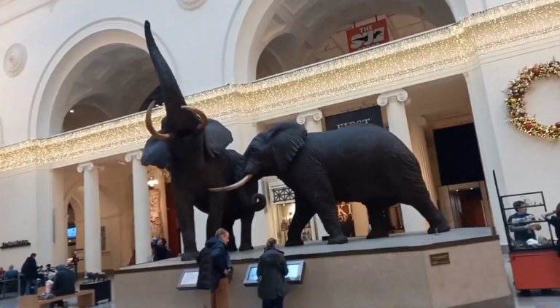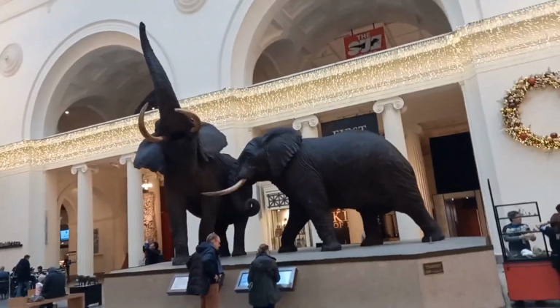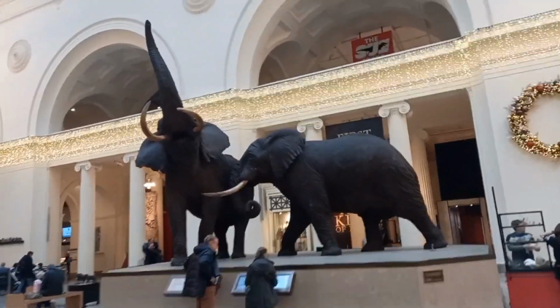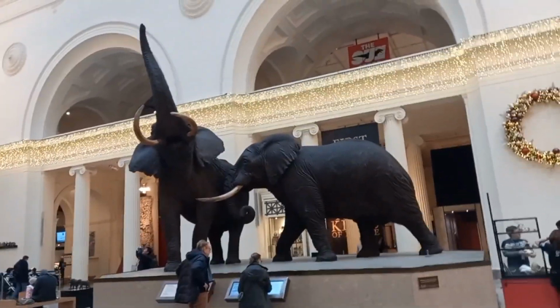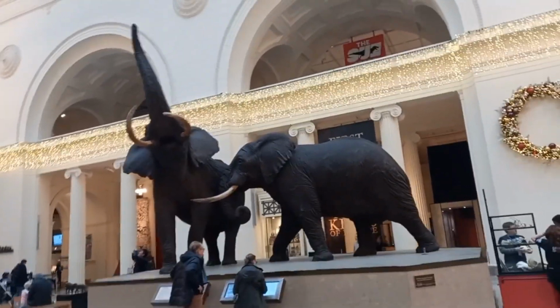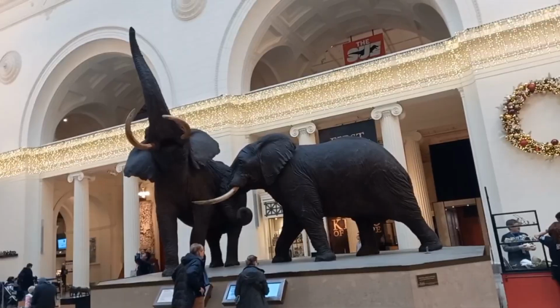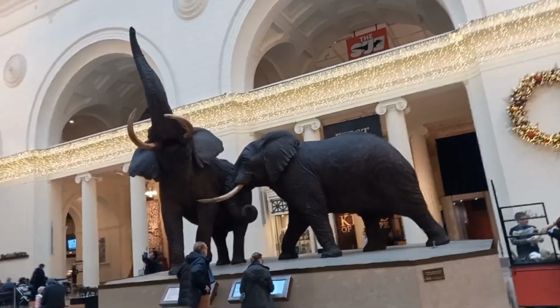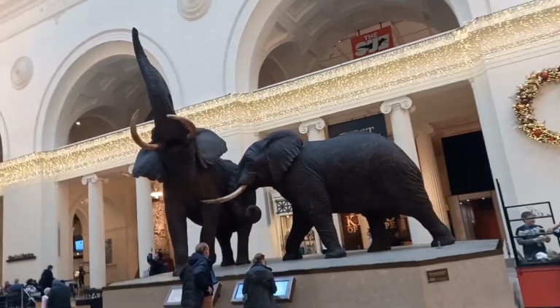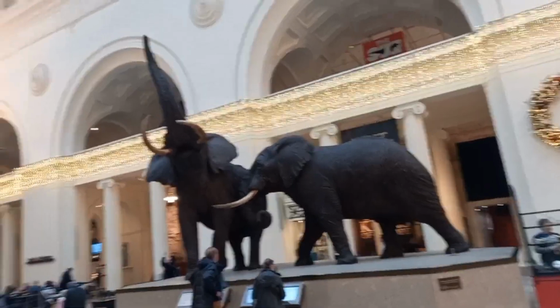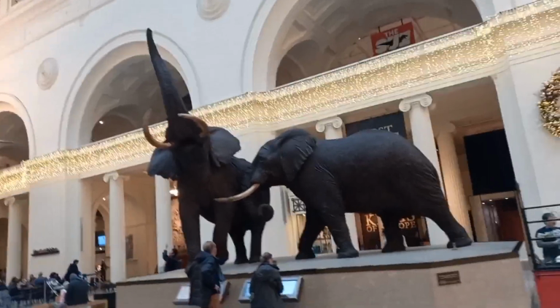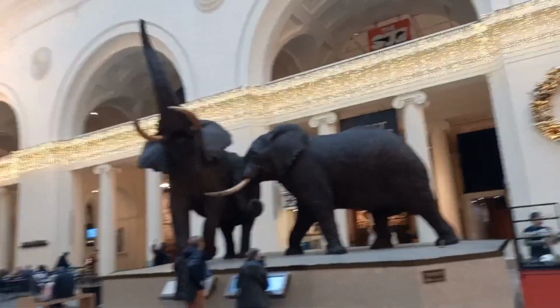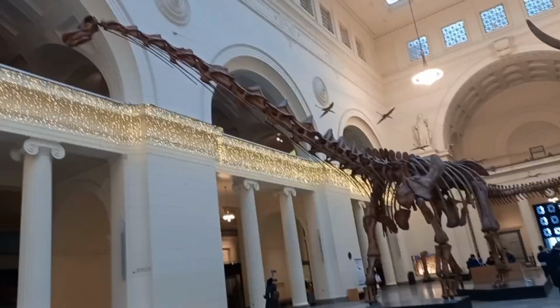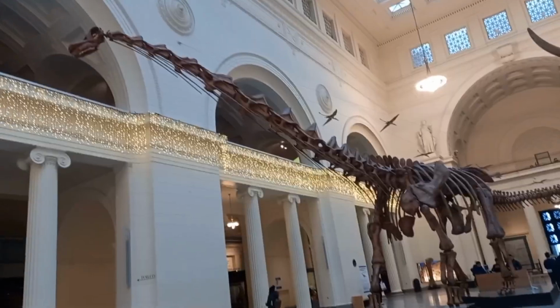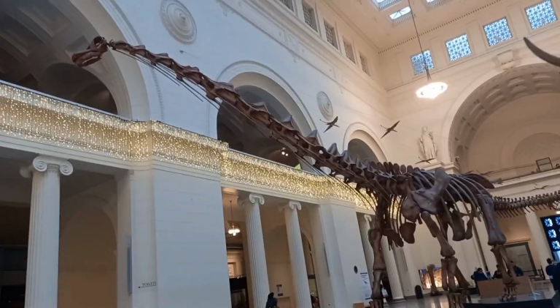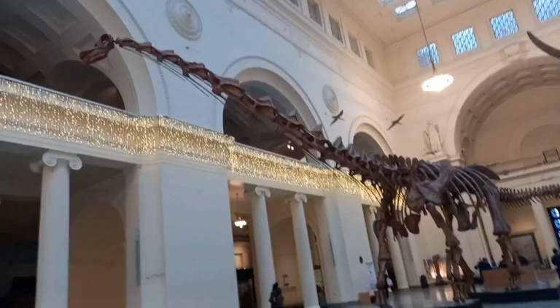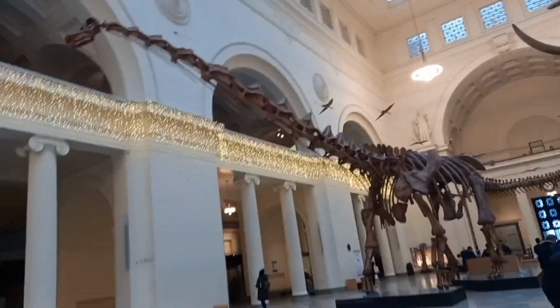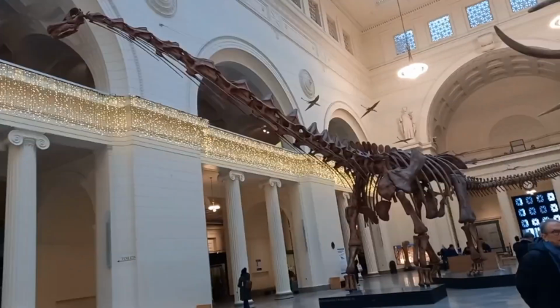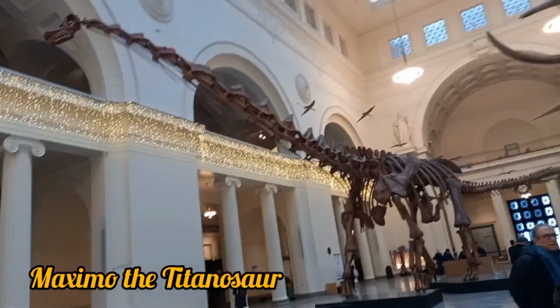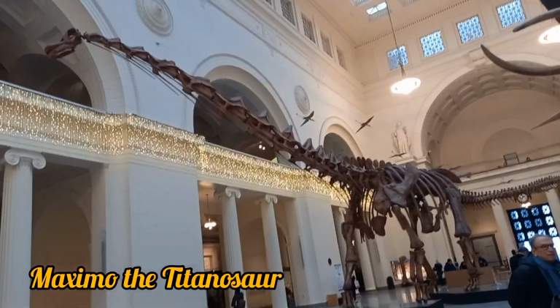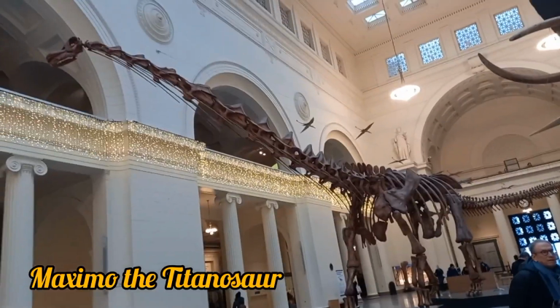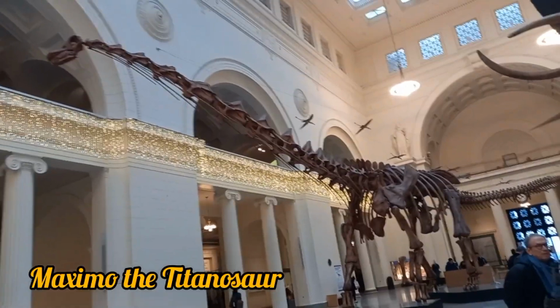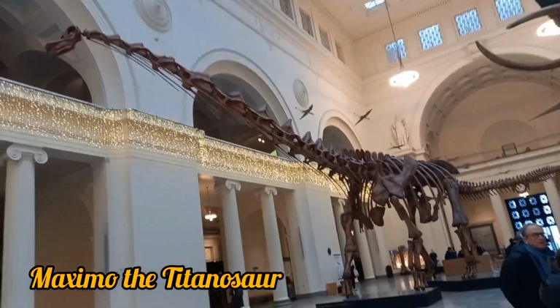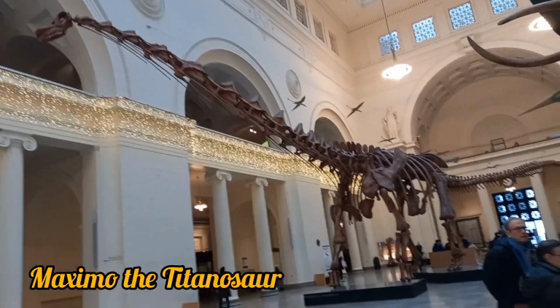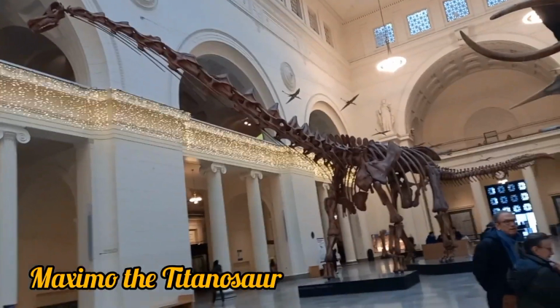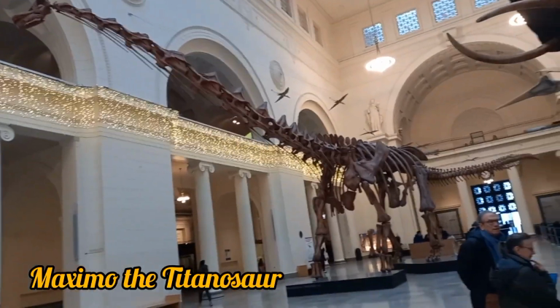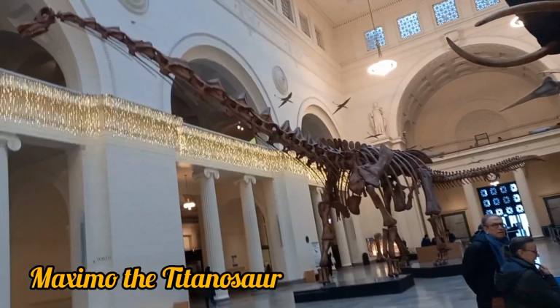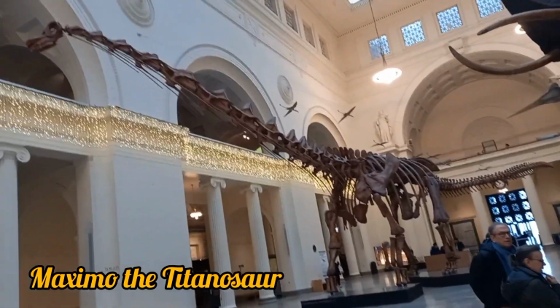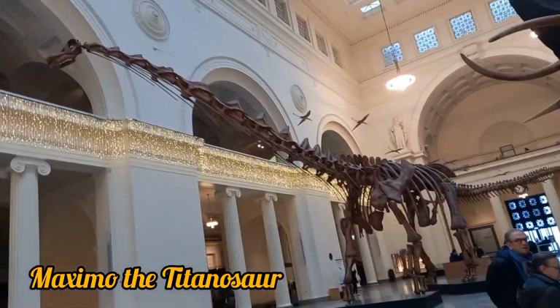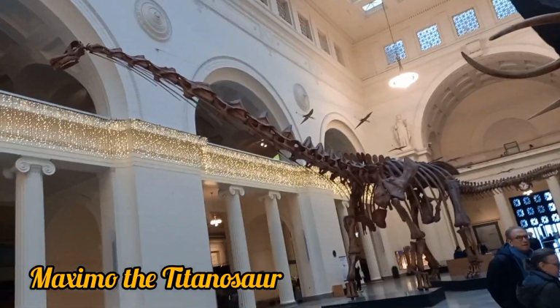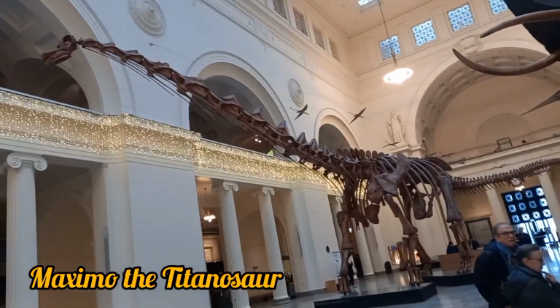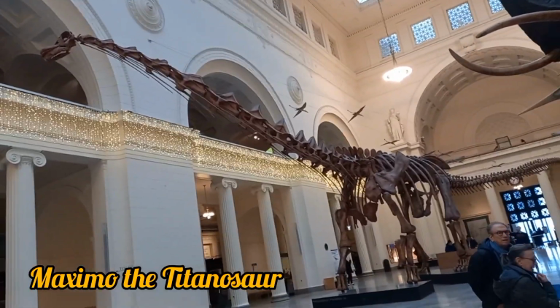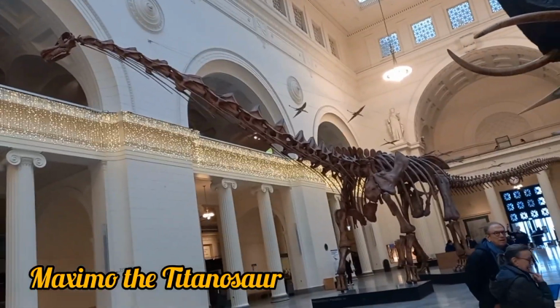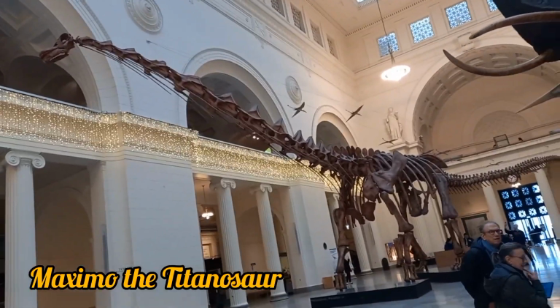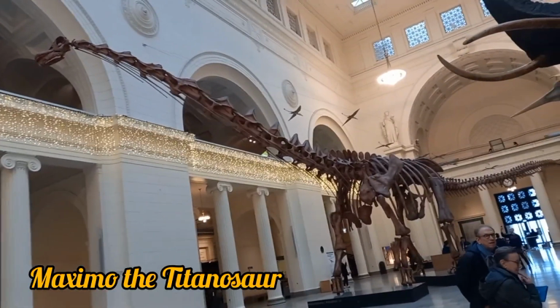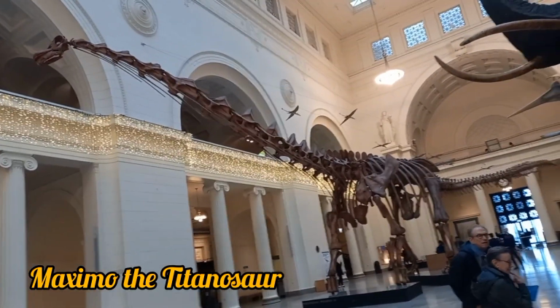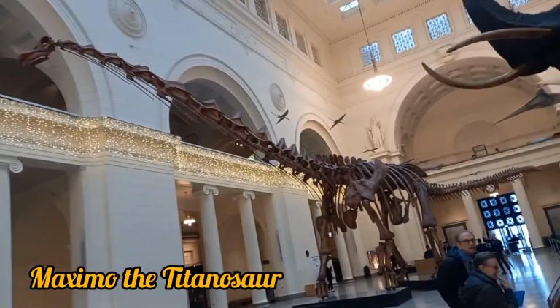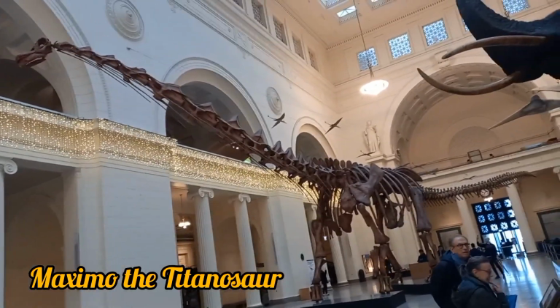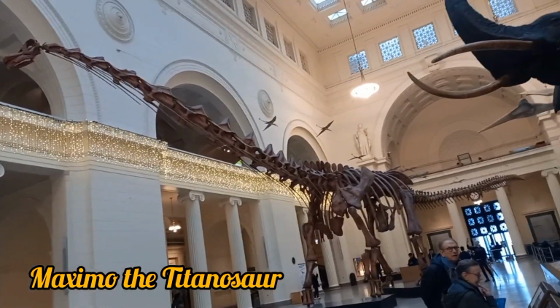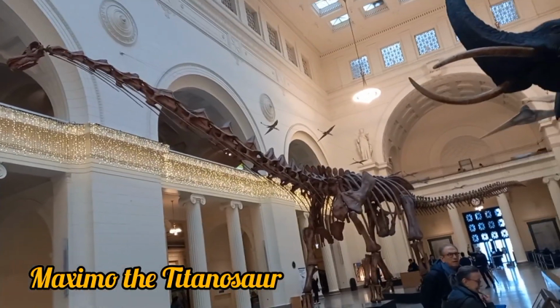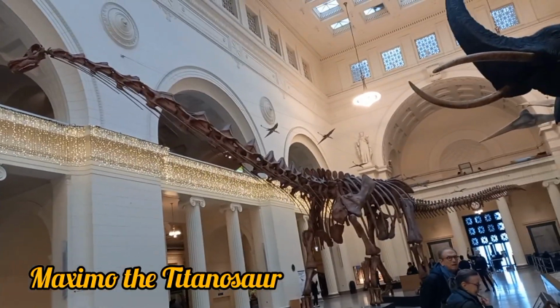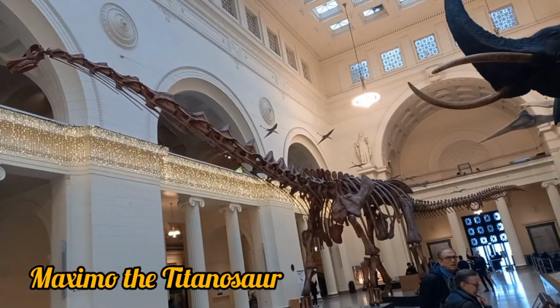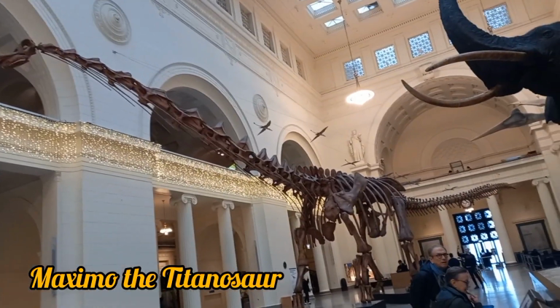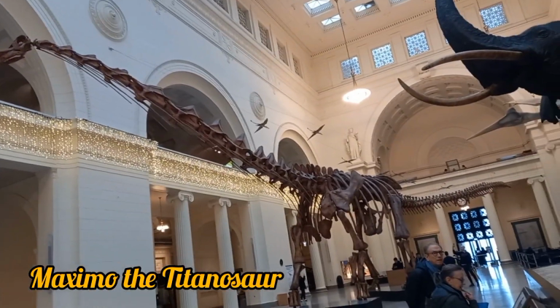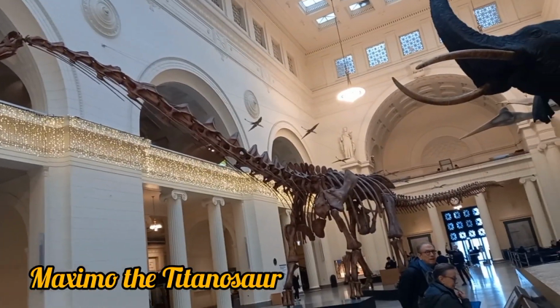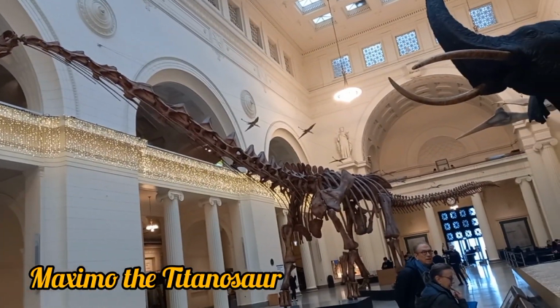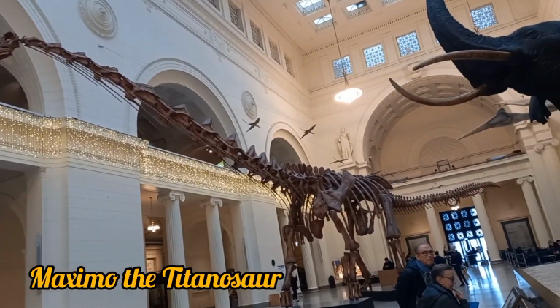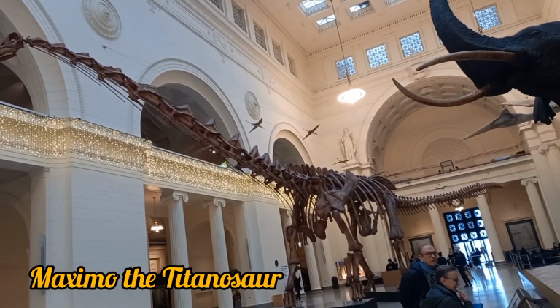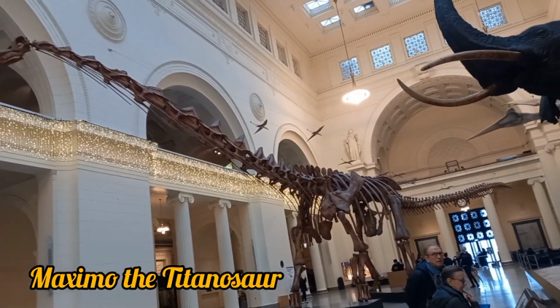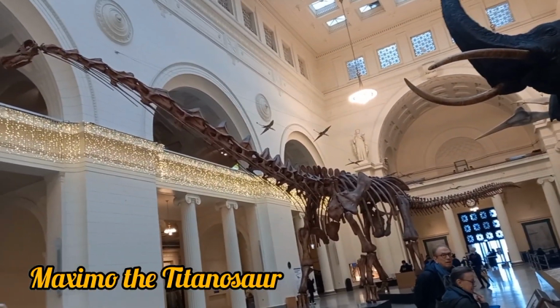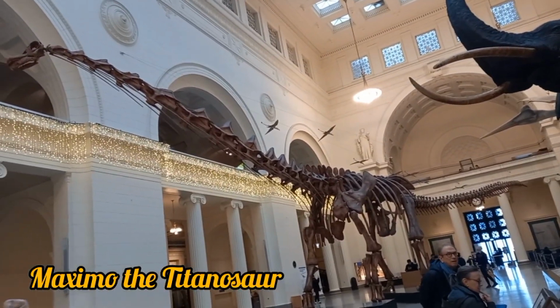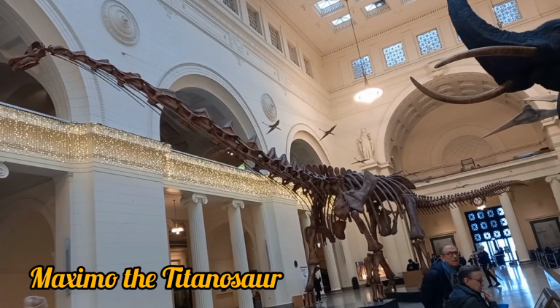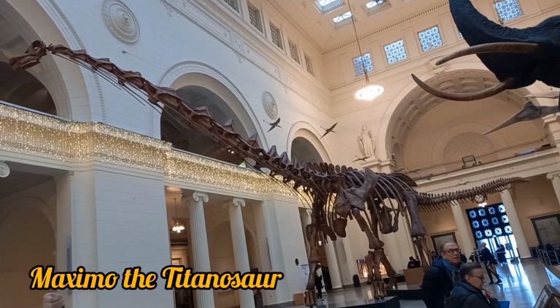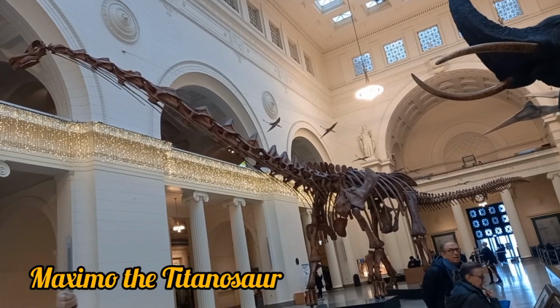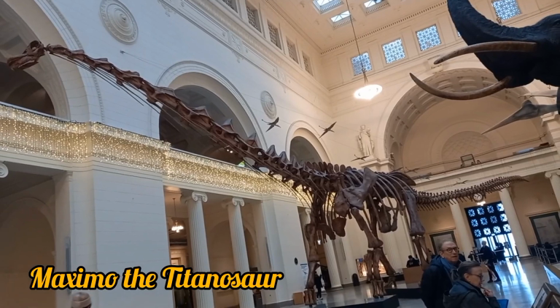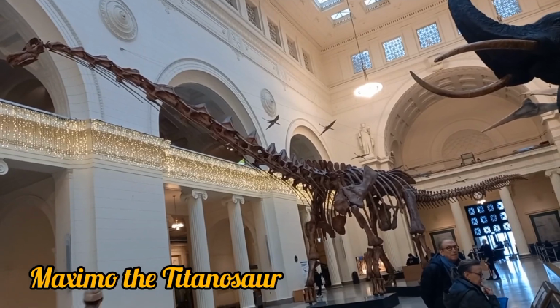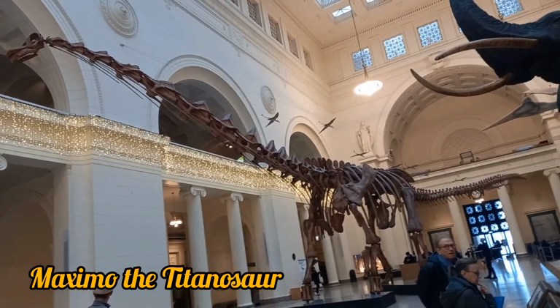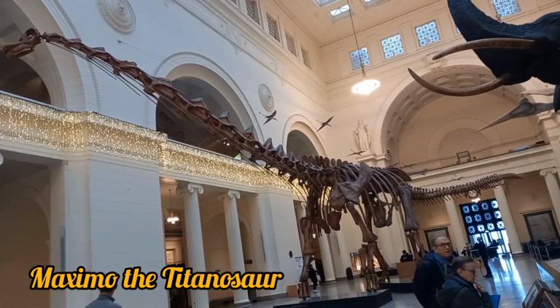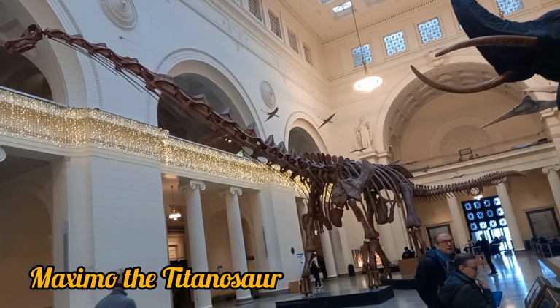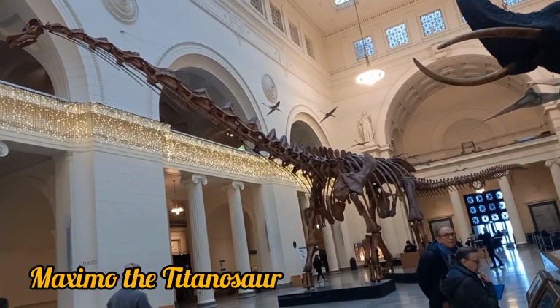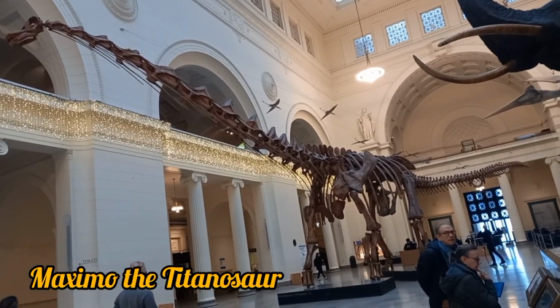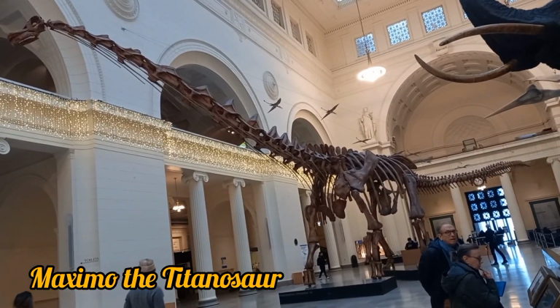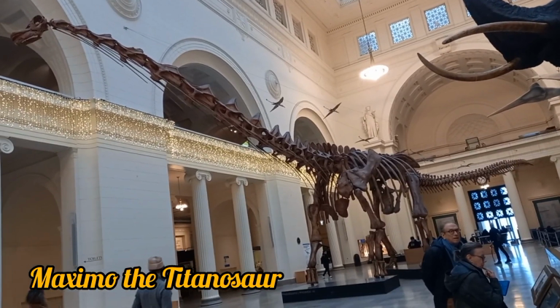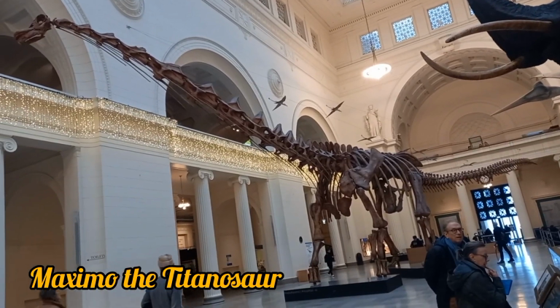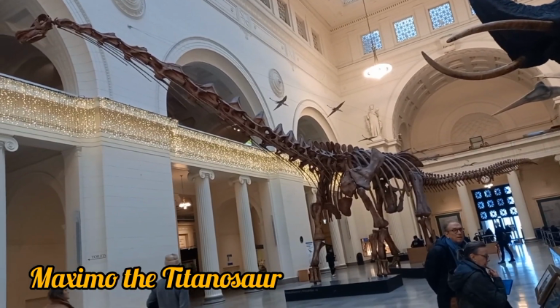Moving back, you can also see the skeleton of Maximo the titanosaur, which is one of the best things in this museum.